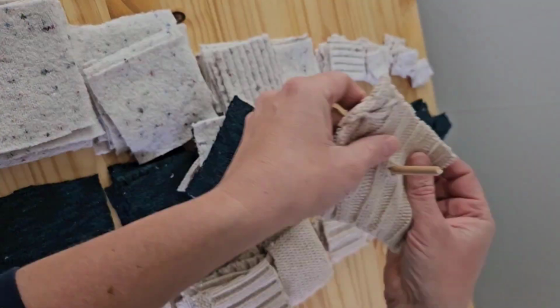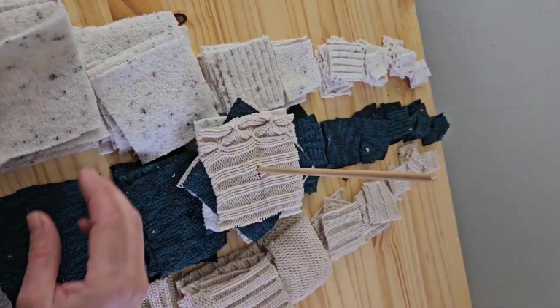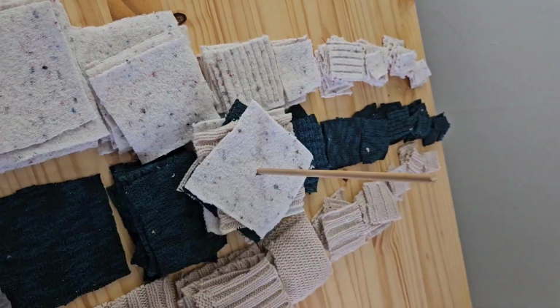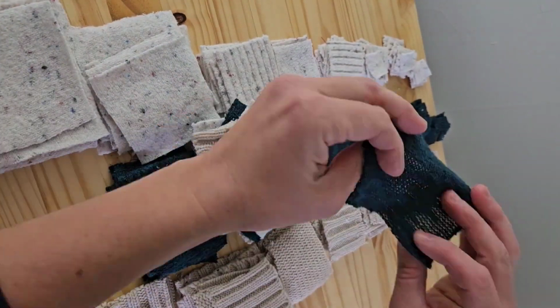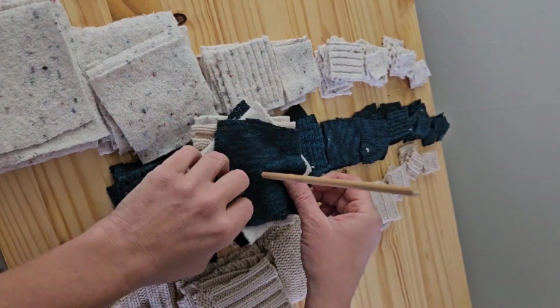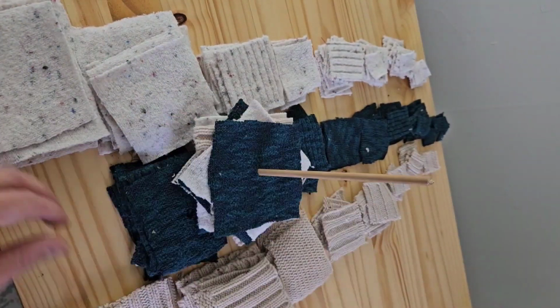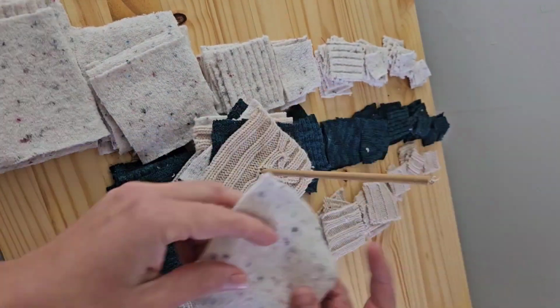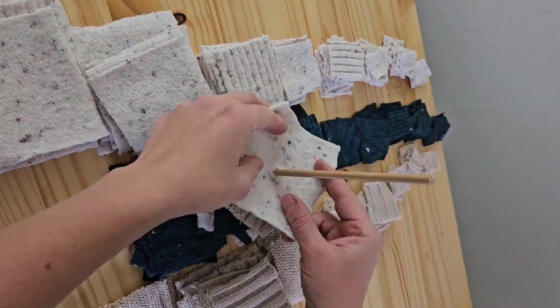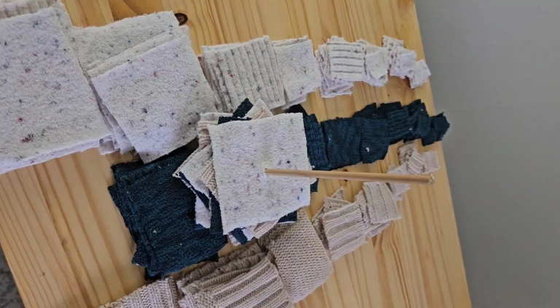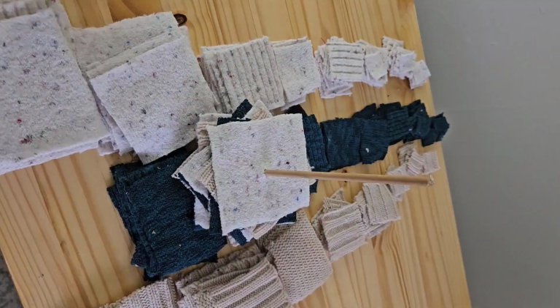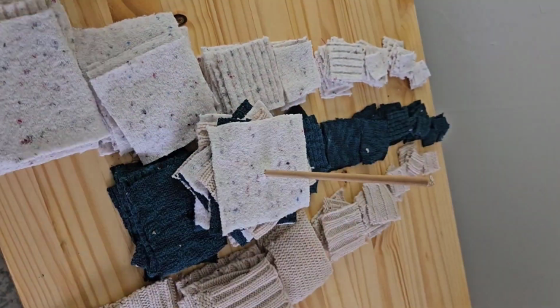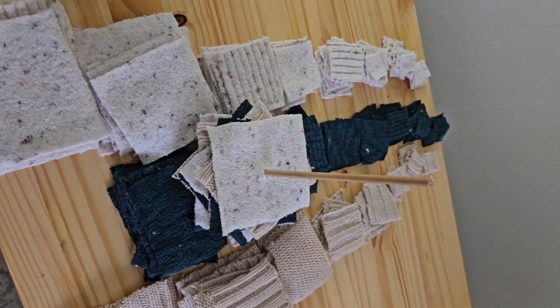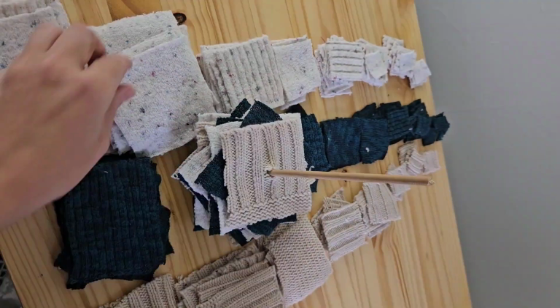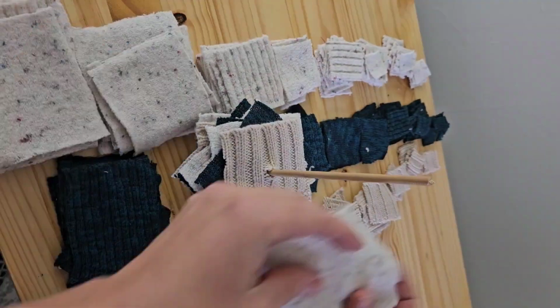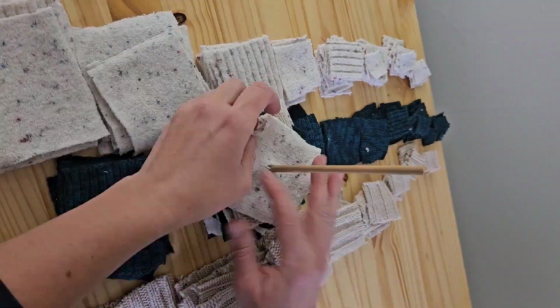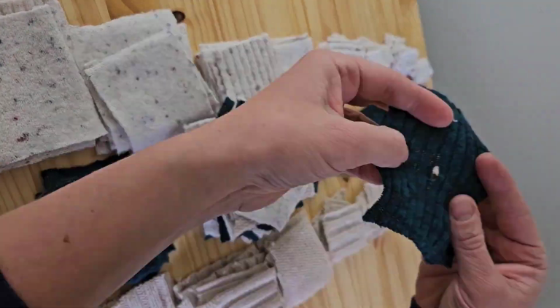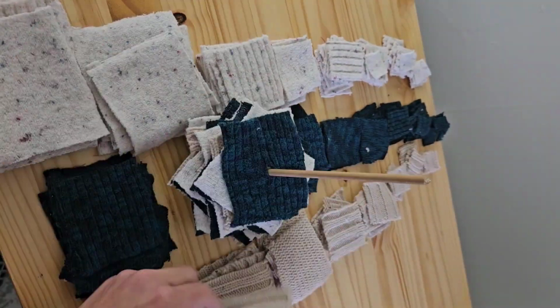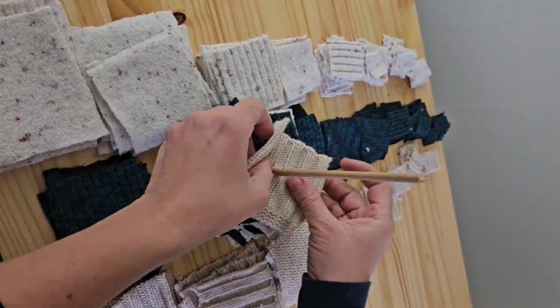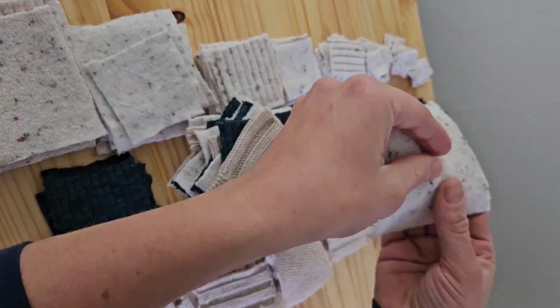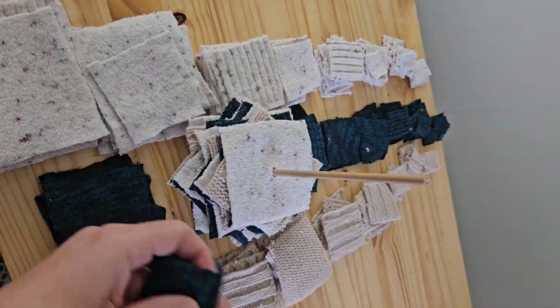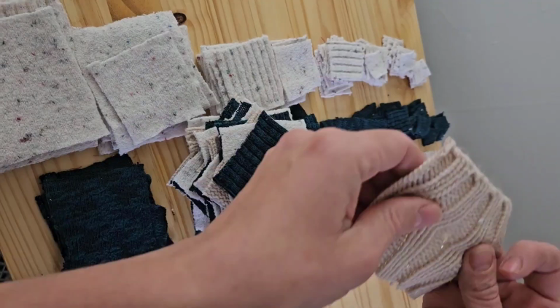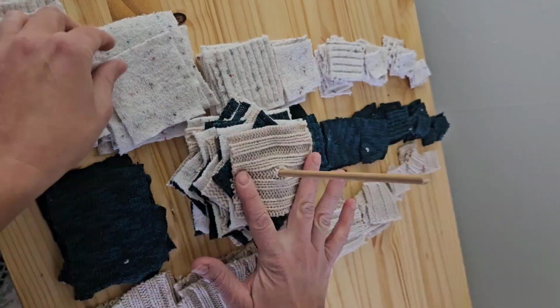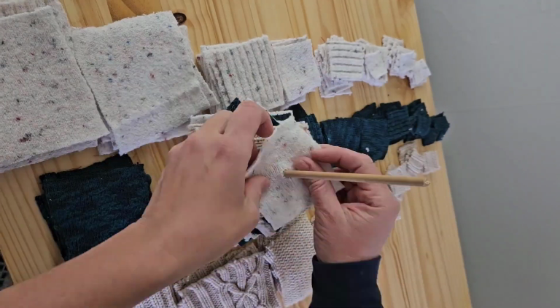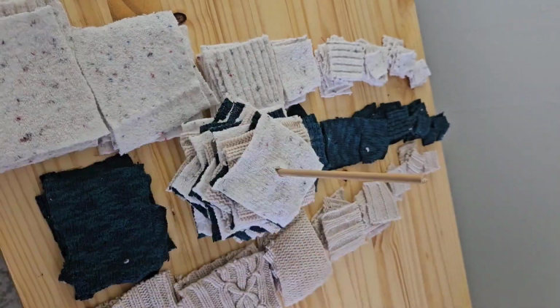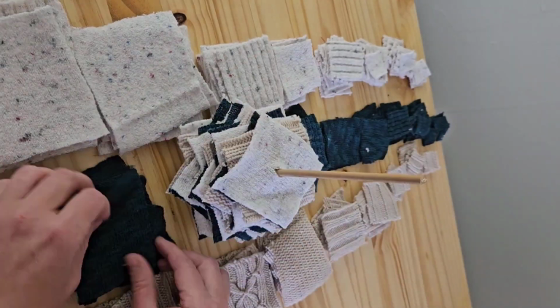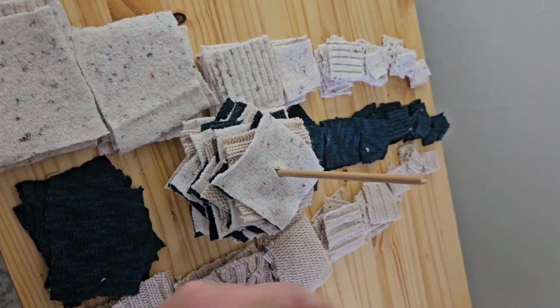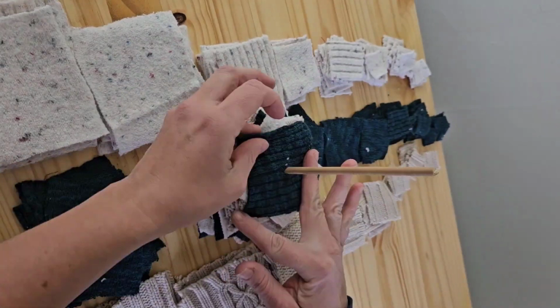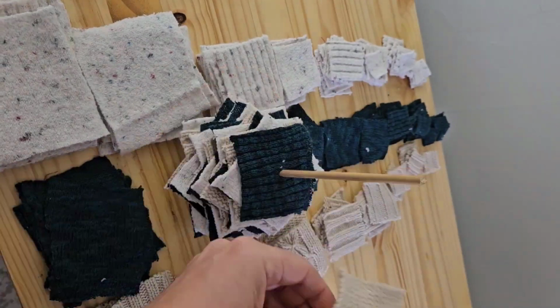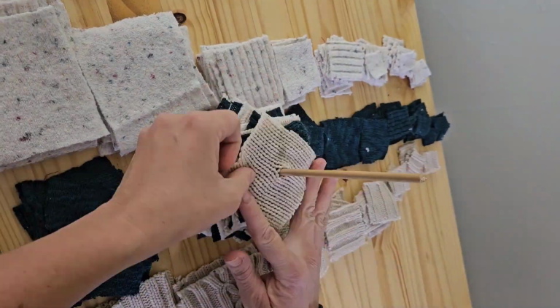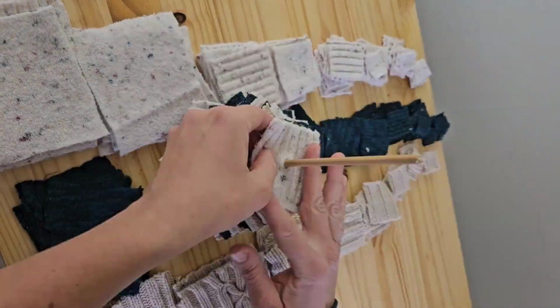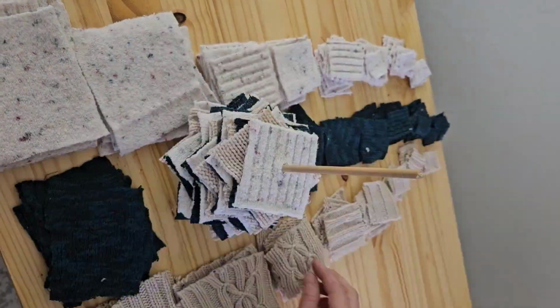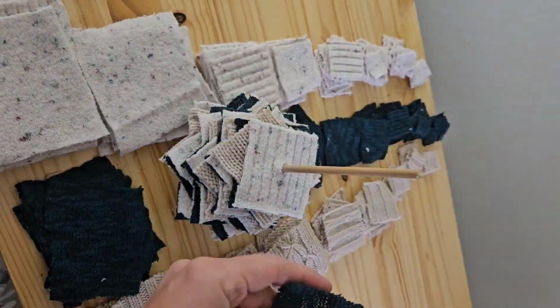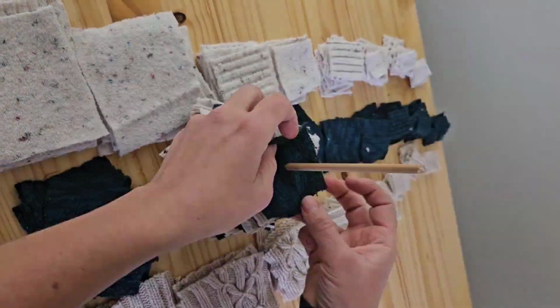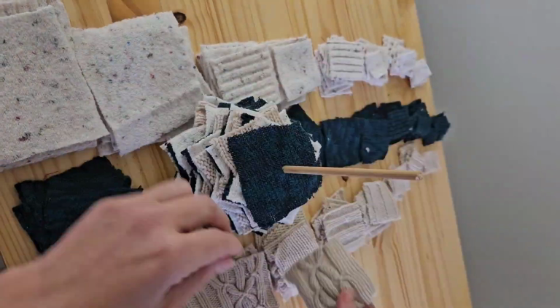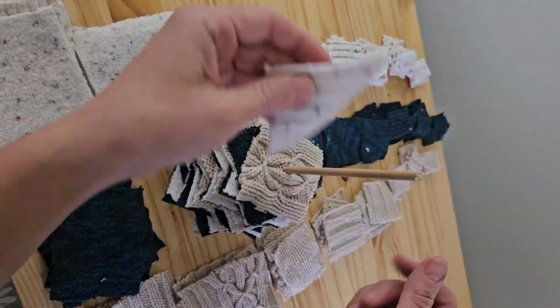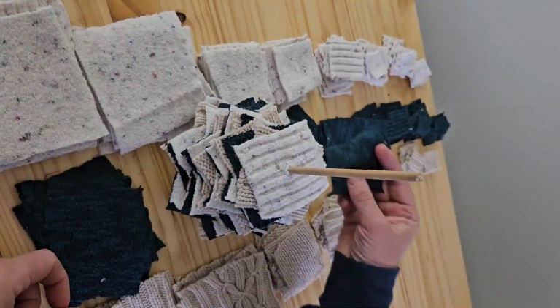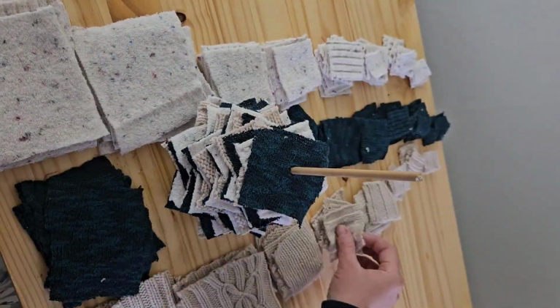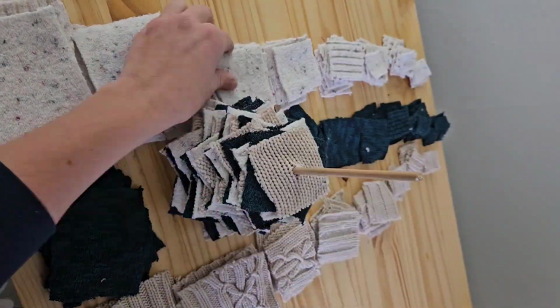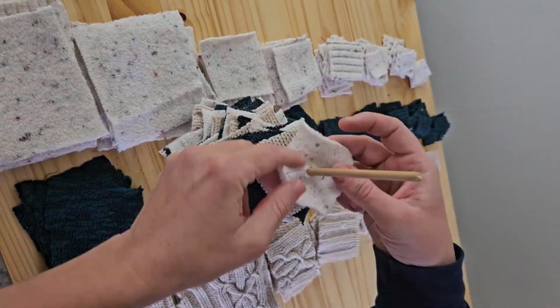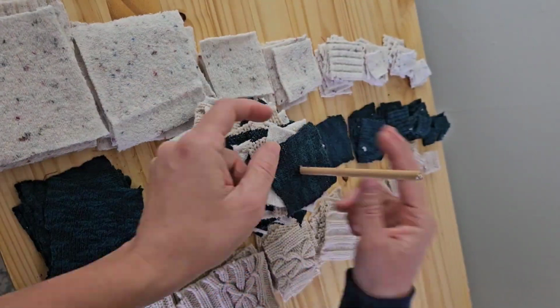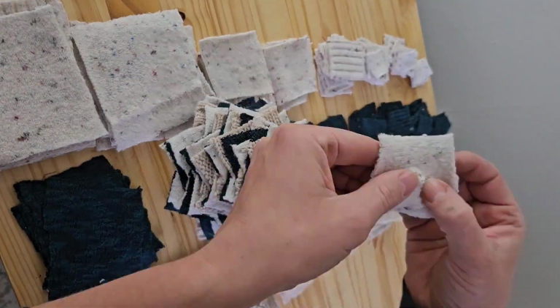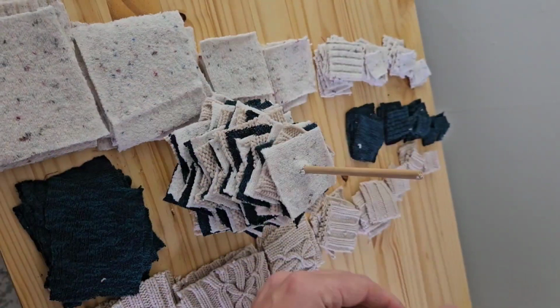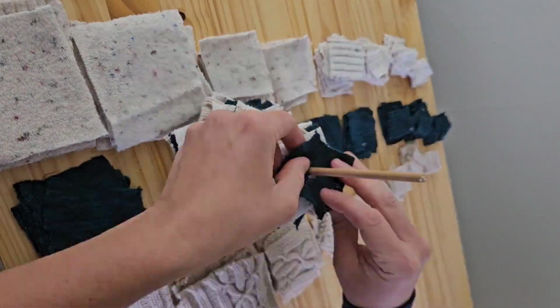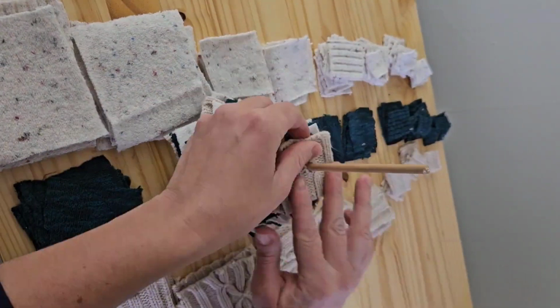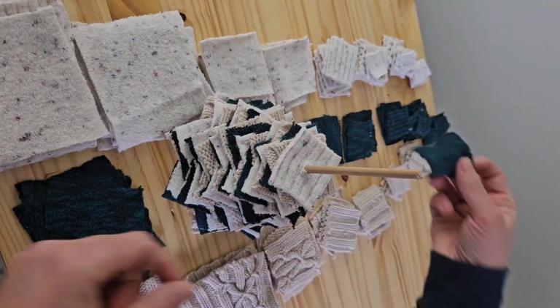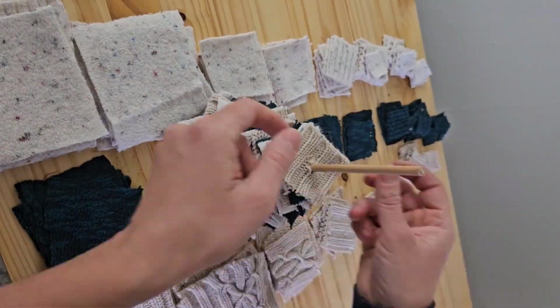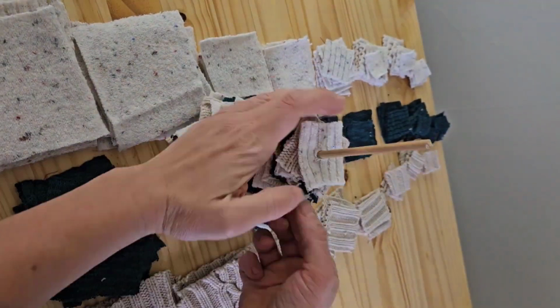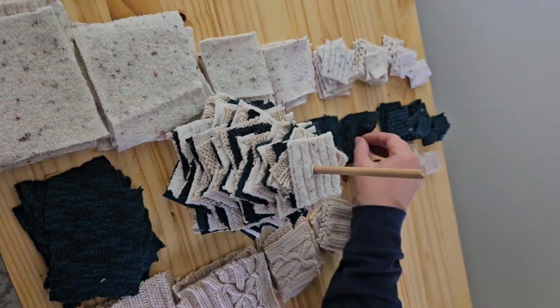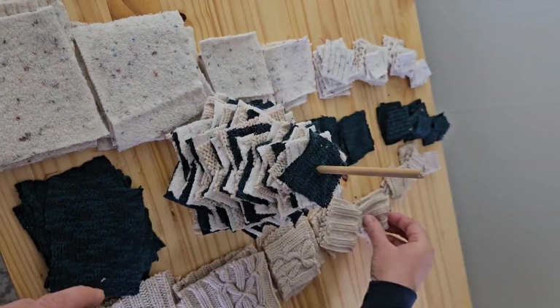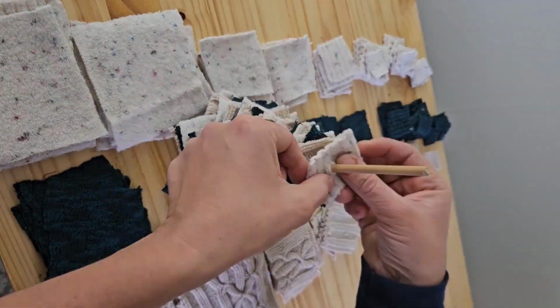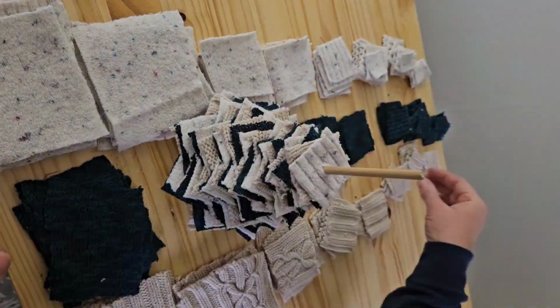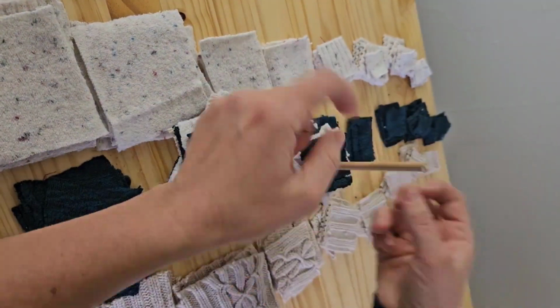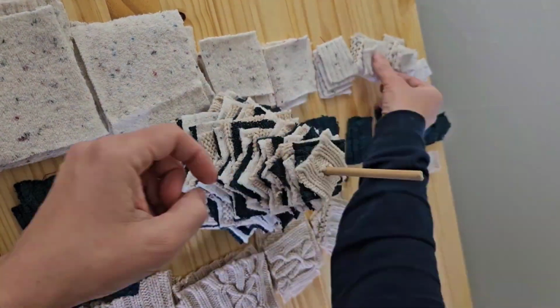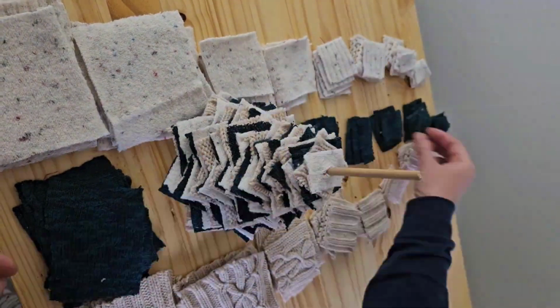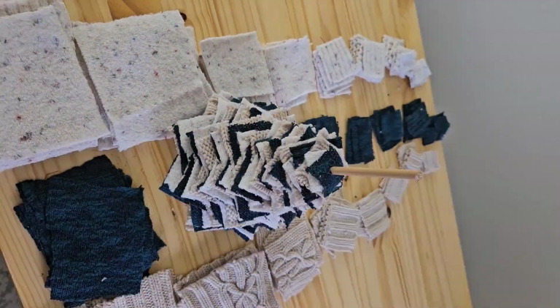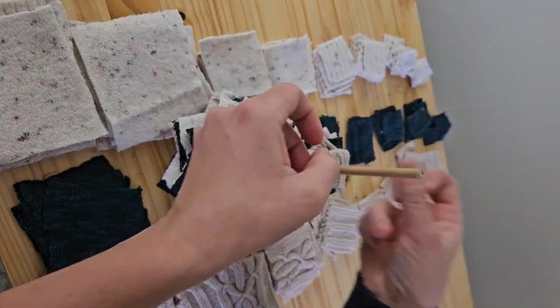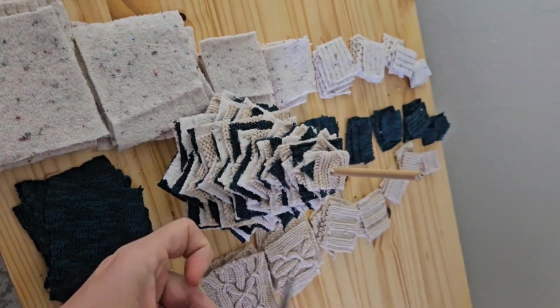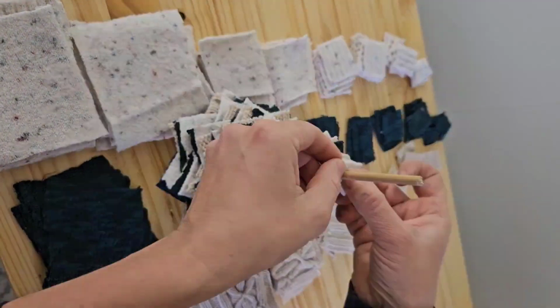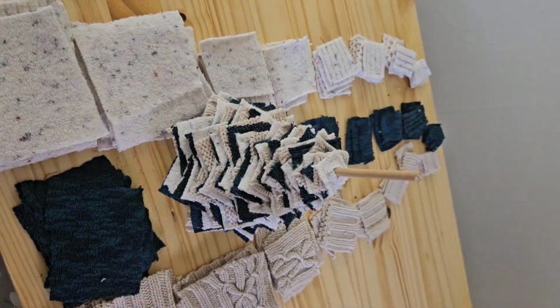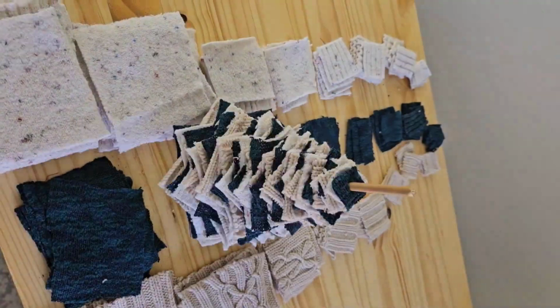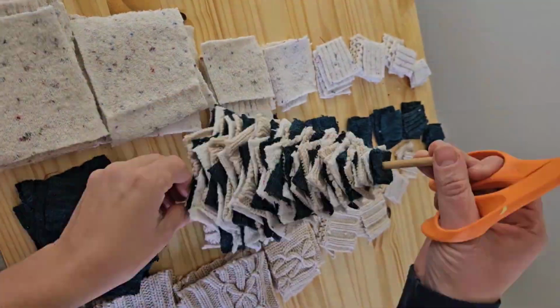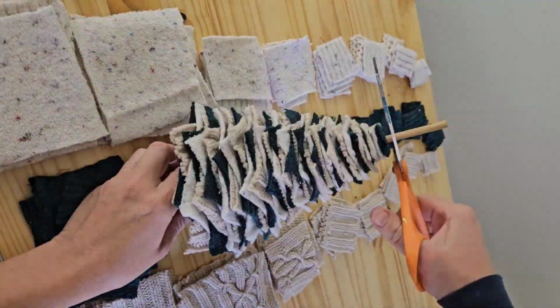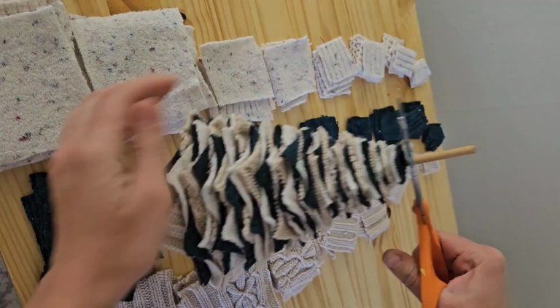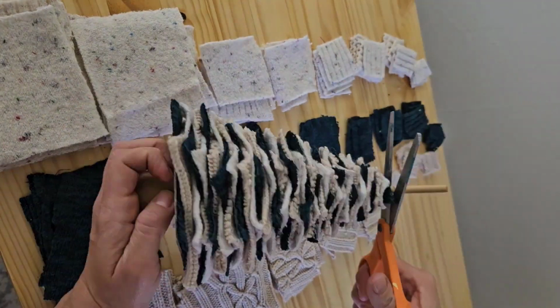Layer those pieces of sweater on with a 90-degree turn between each one, and we almost have a finished tree — but we still need a star.